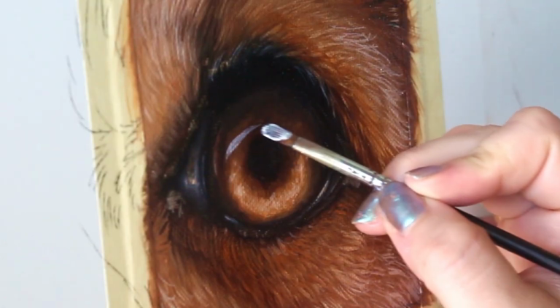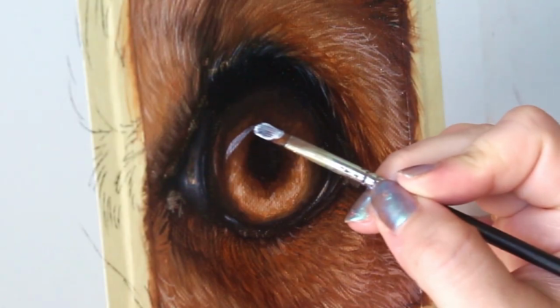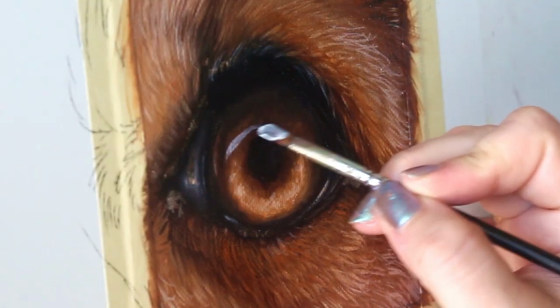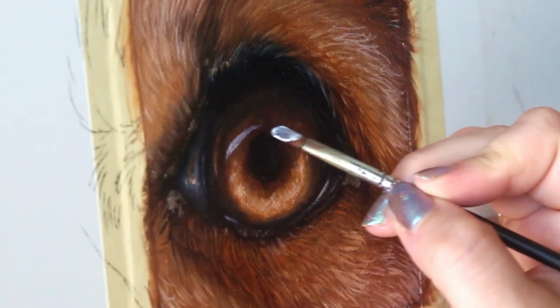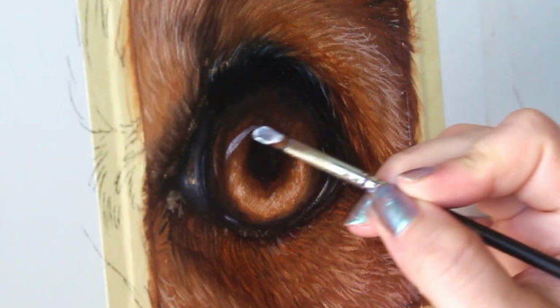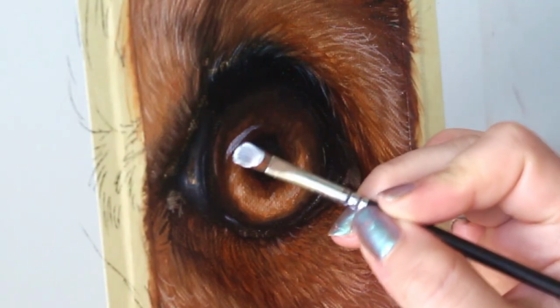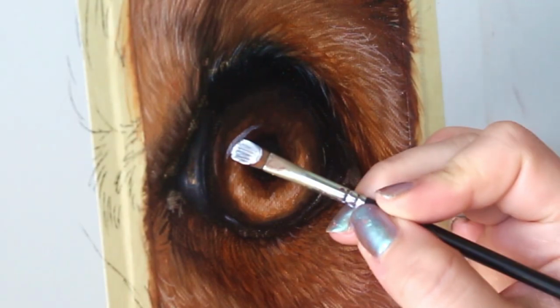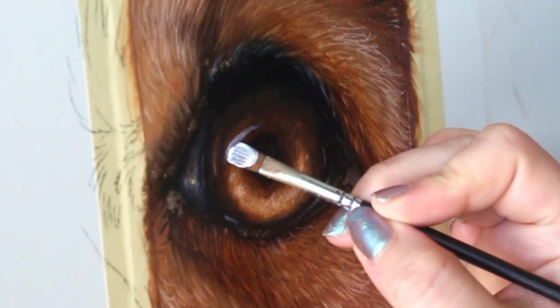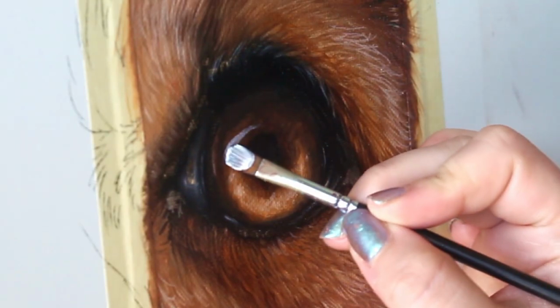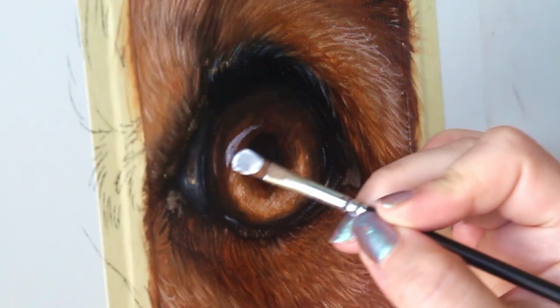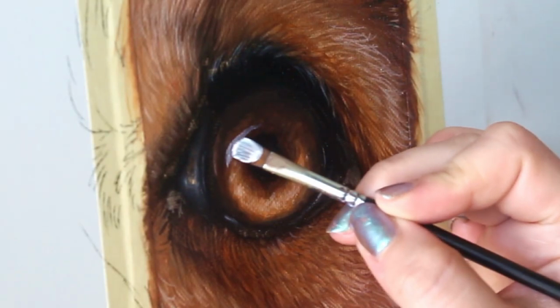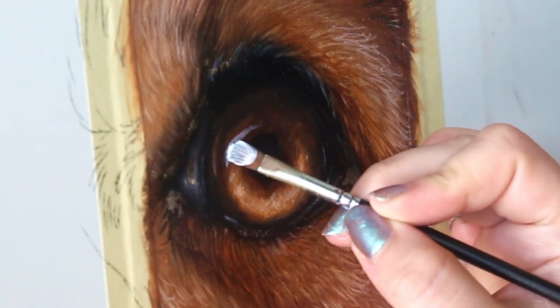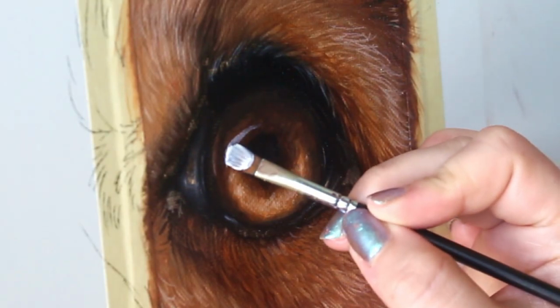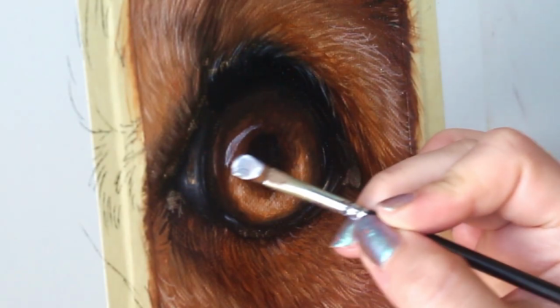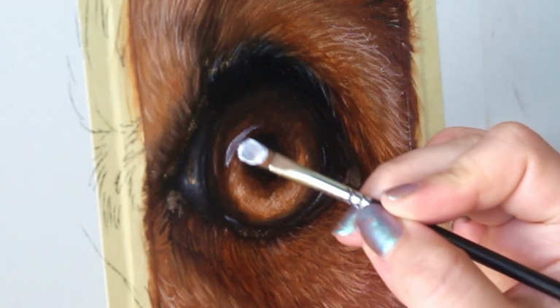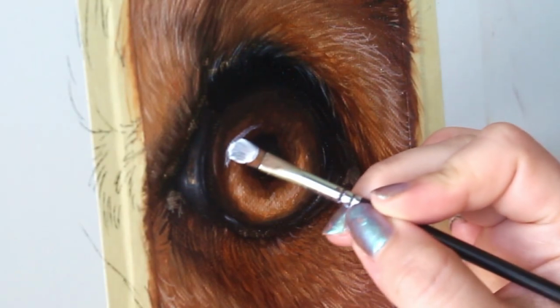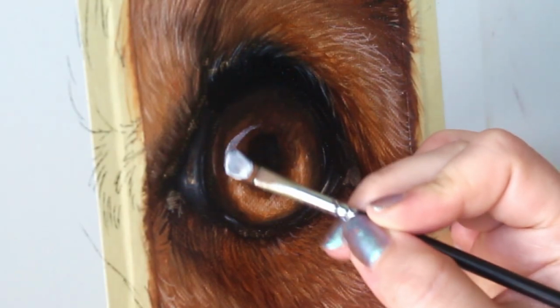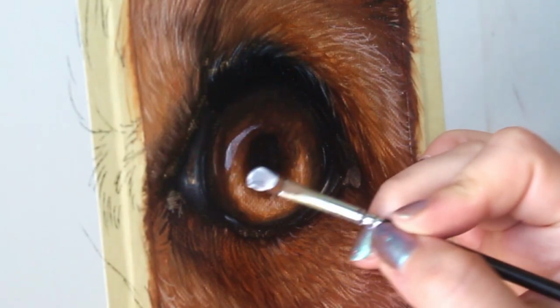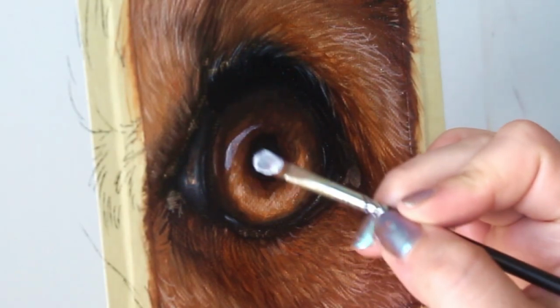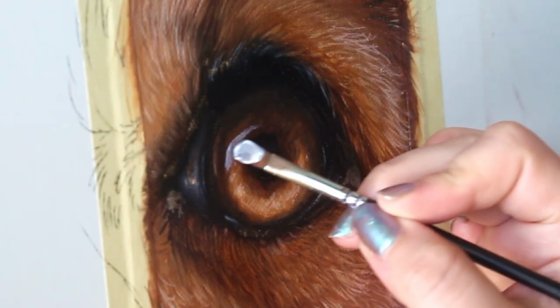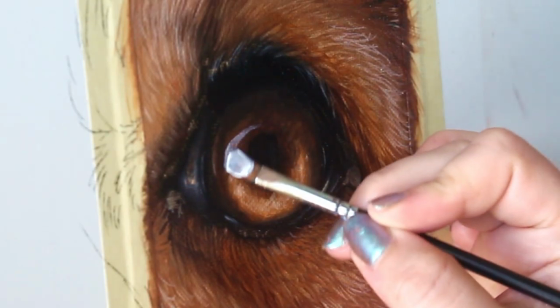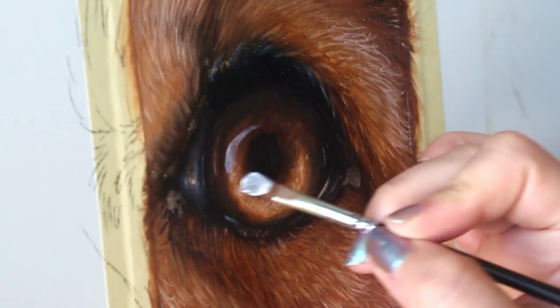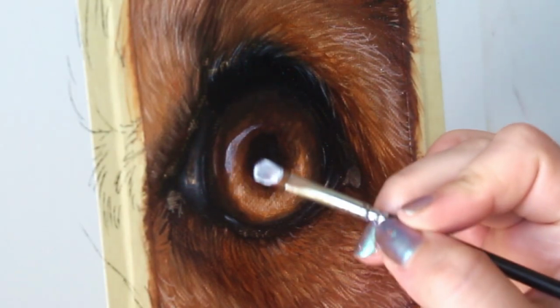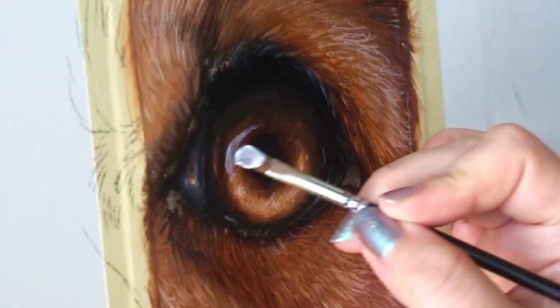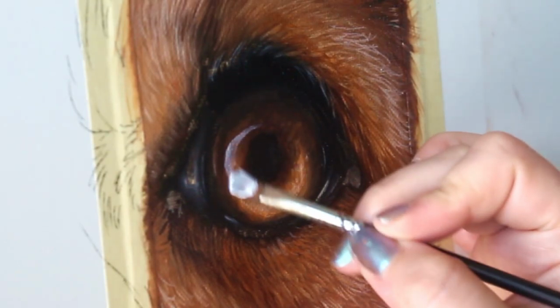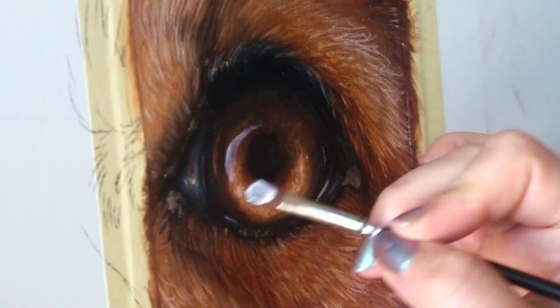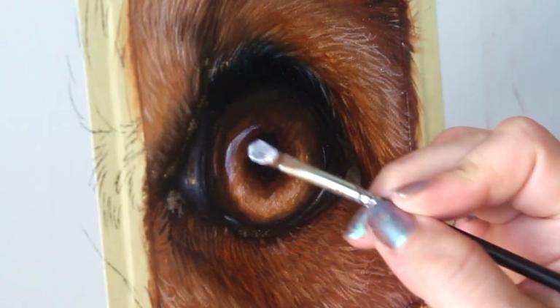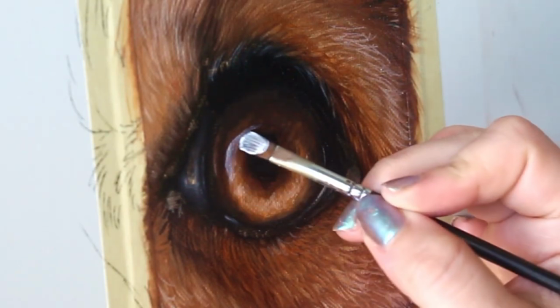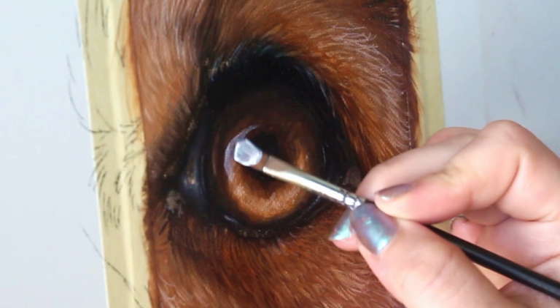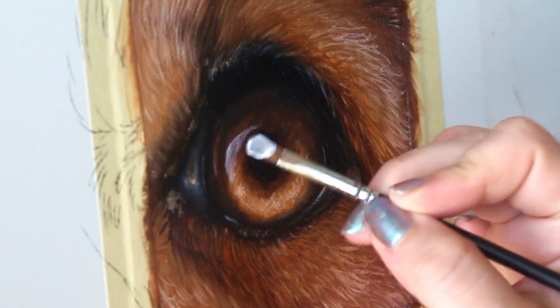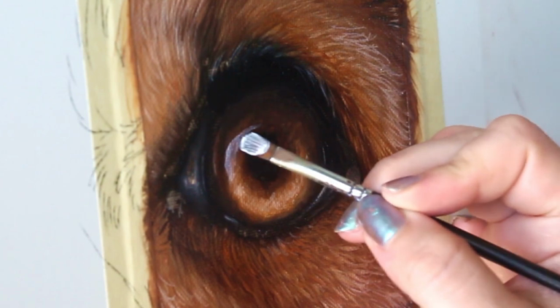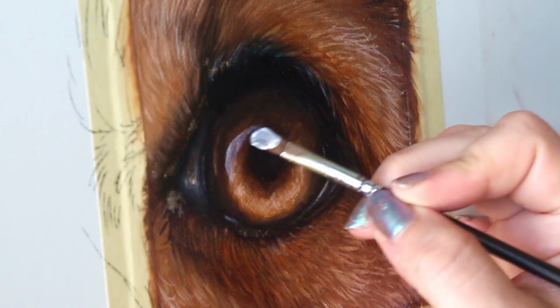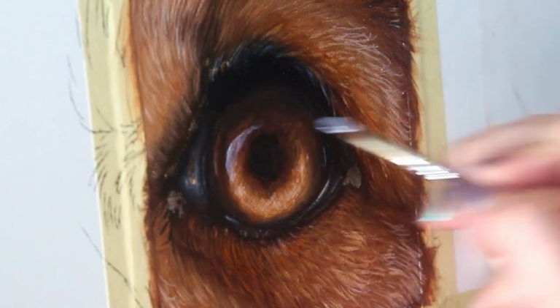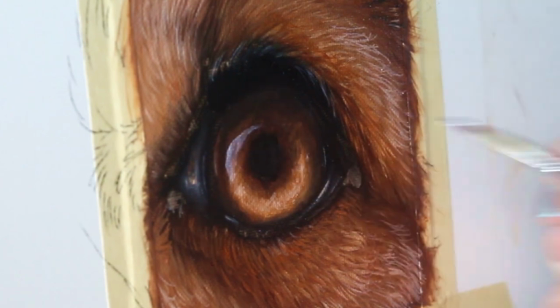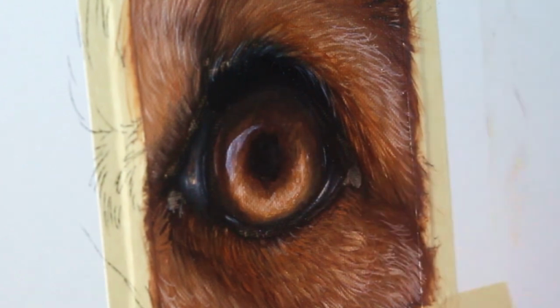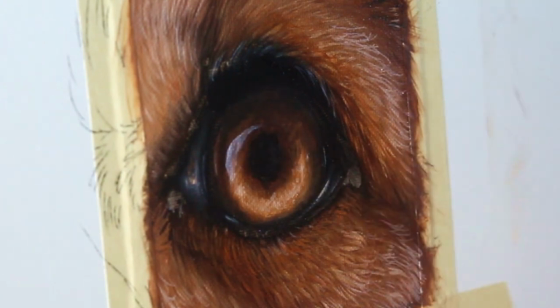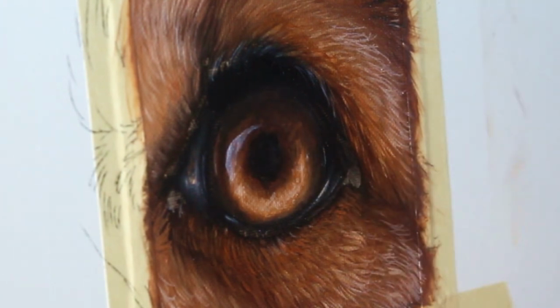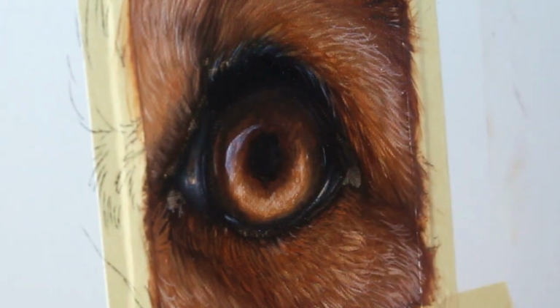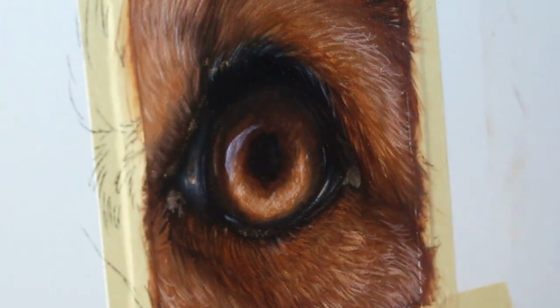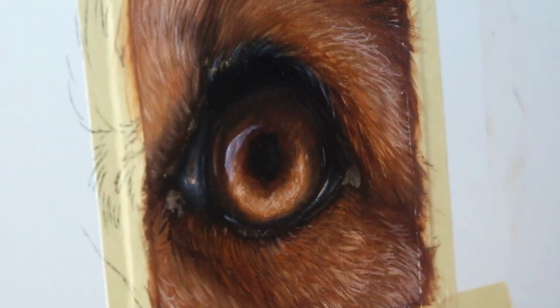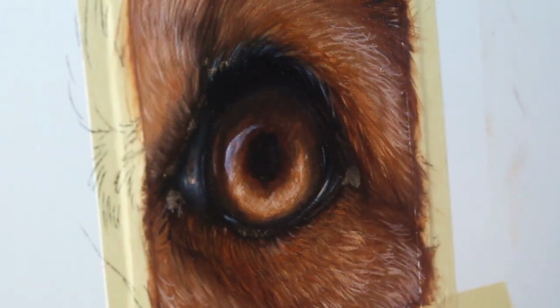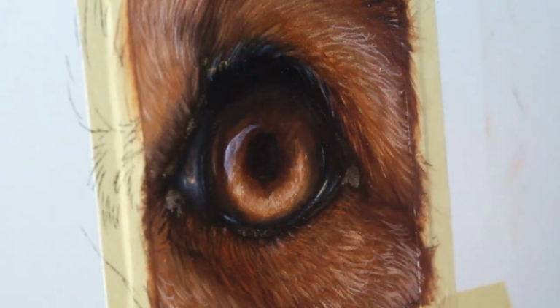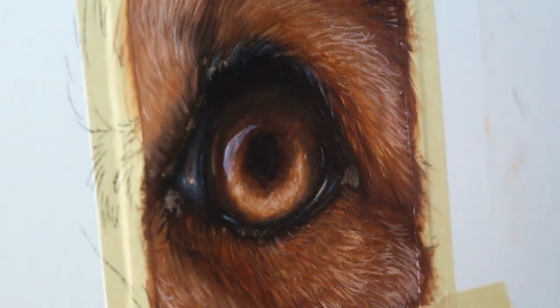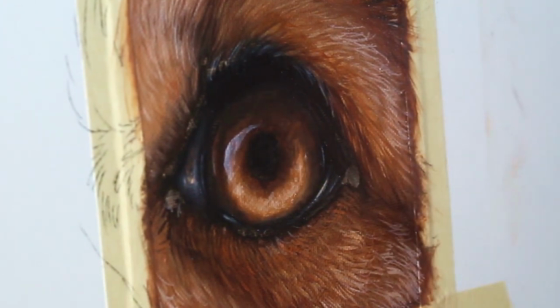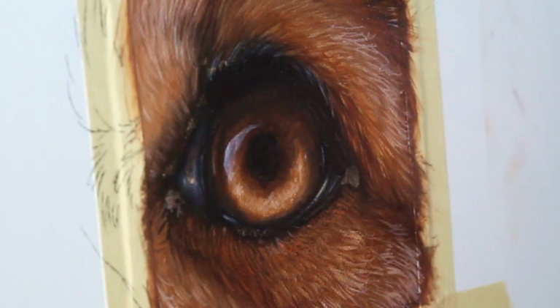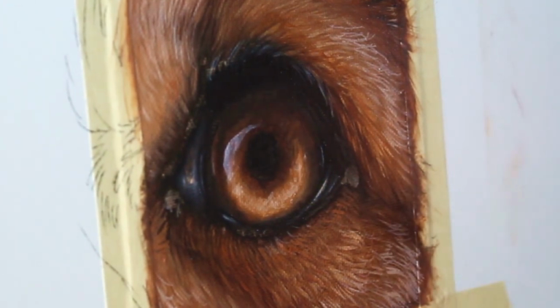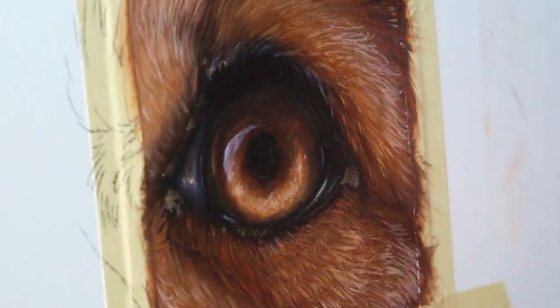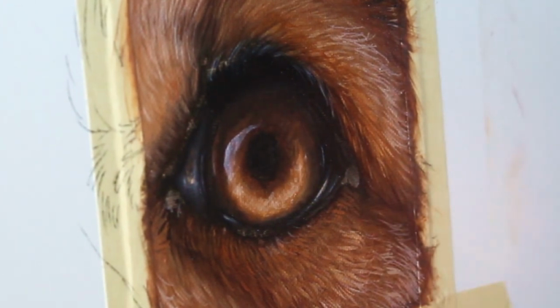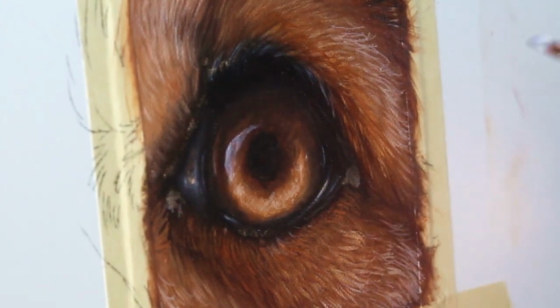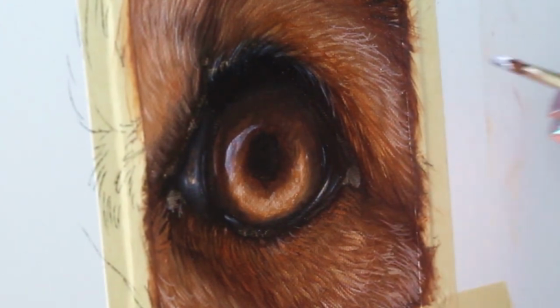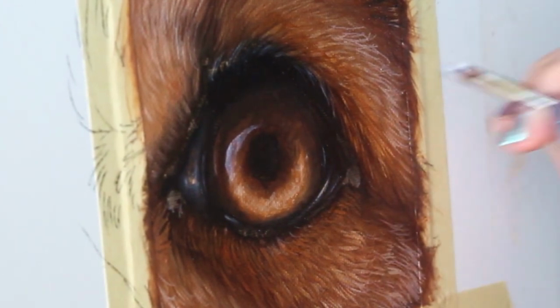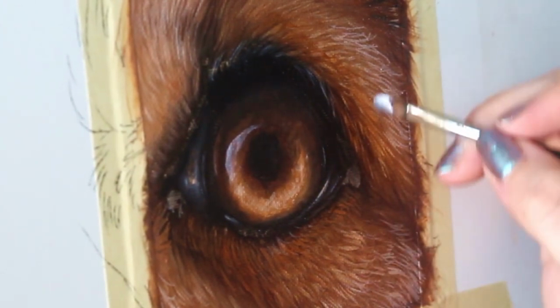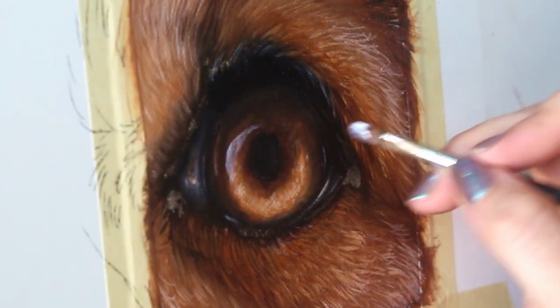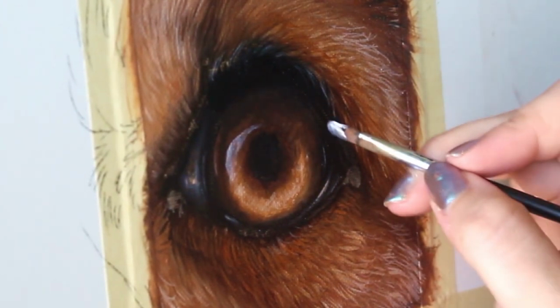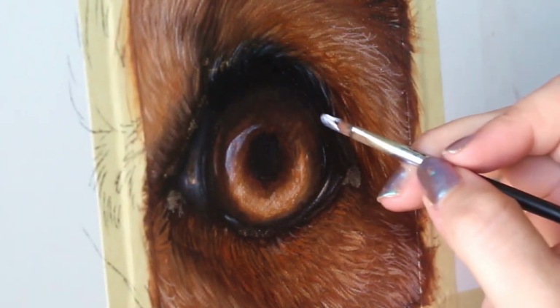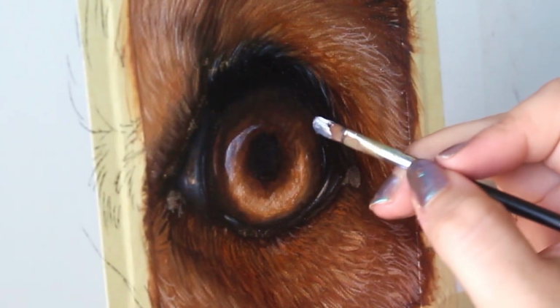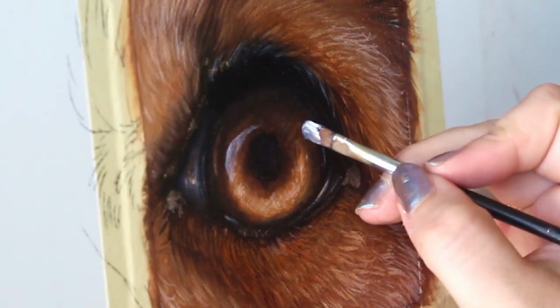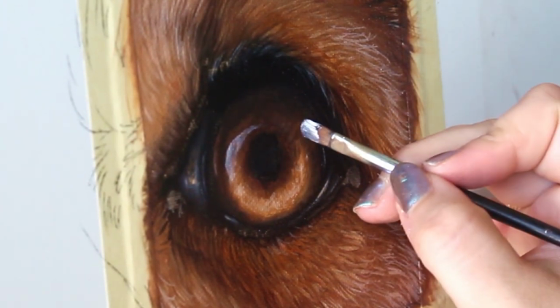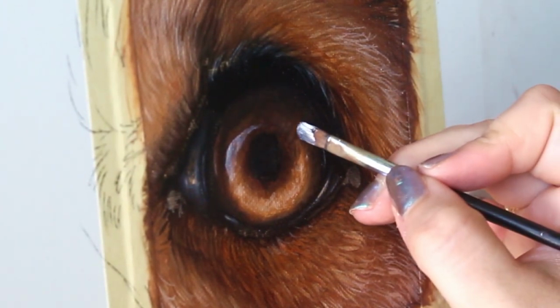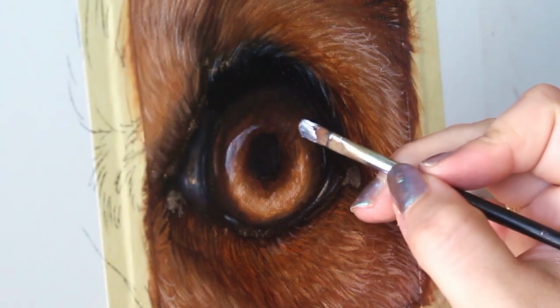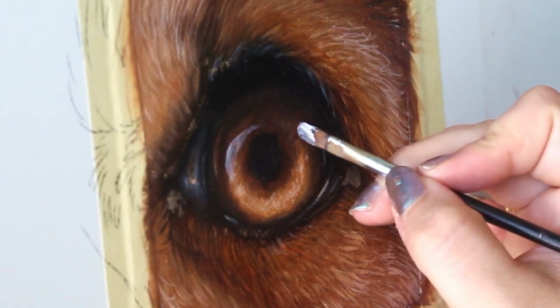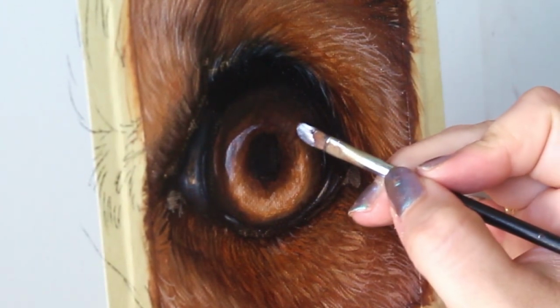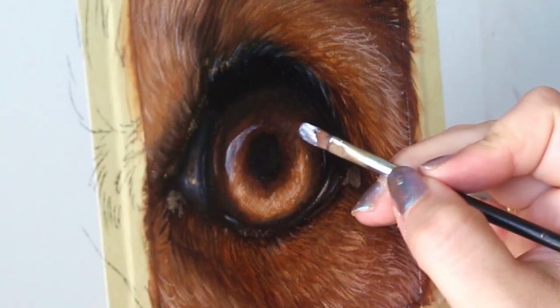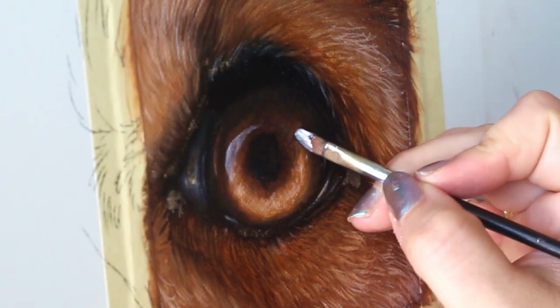Now I'm going in and adding the final touches. Got to add those highlights to the eye, and it's really going to make it pop.